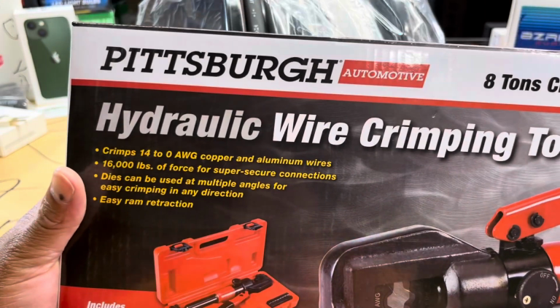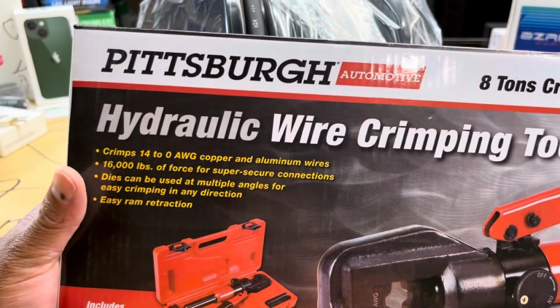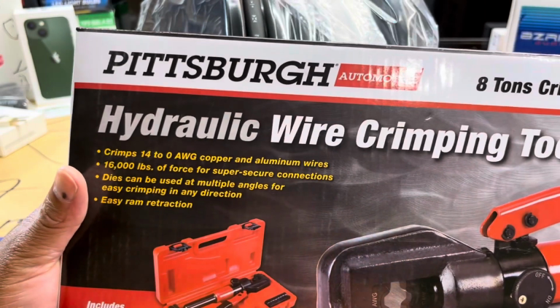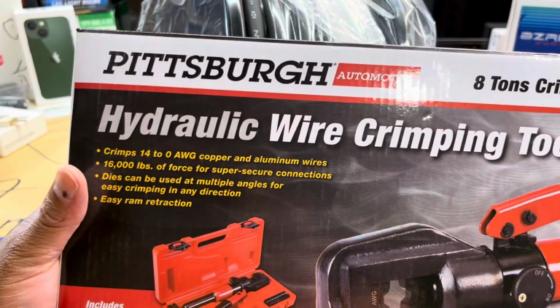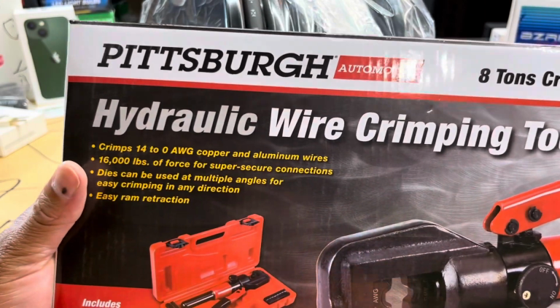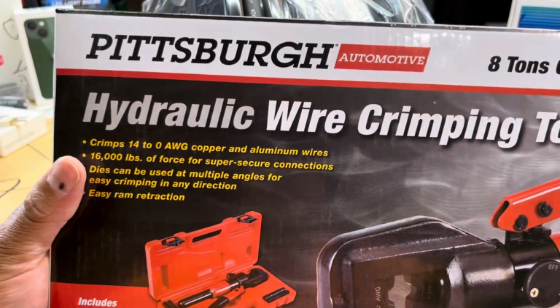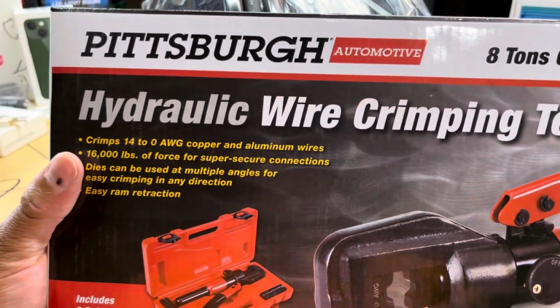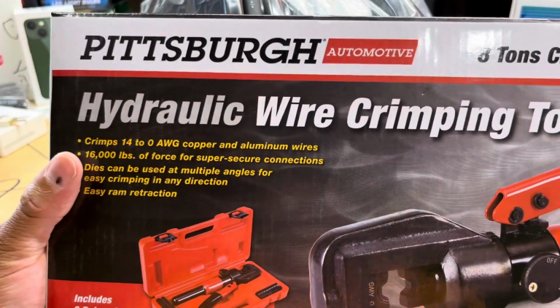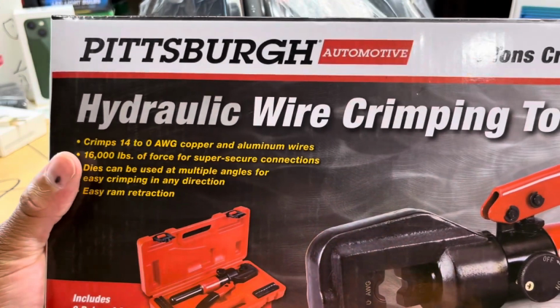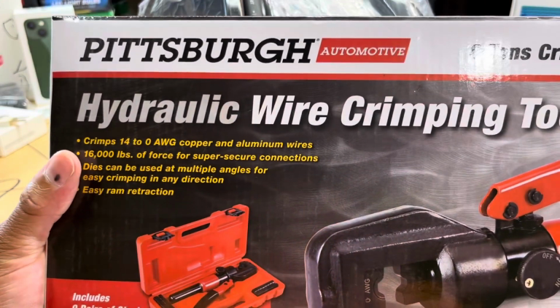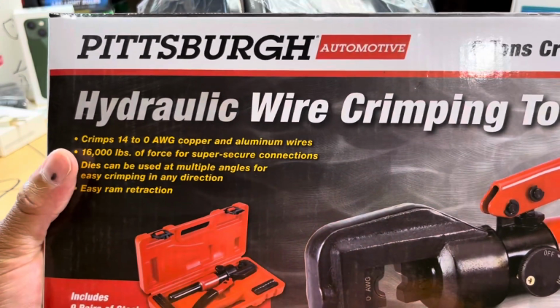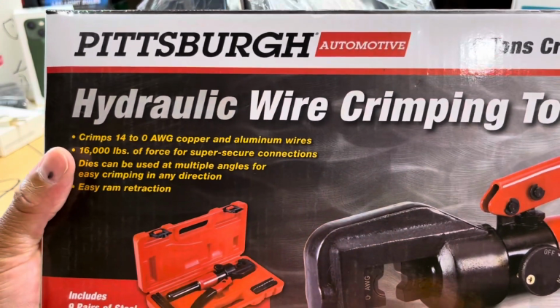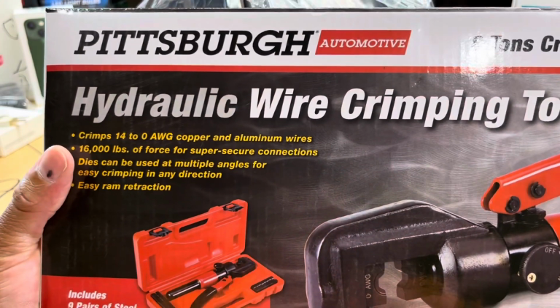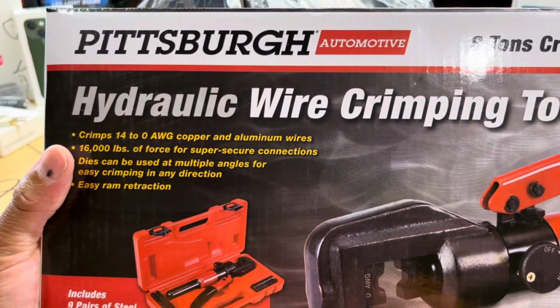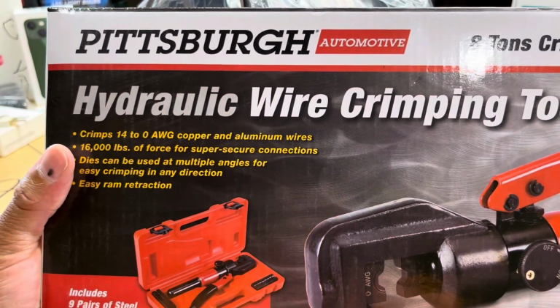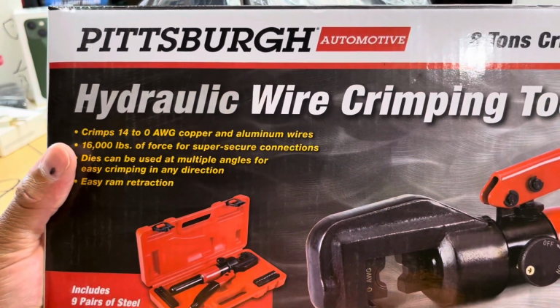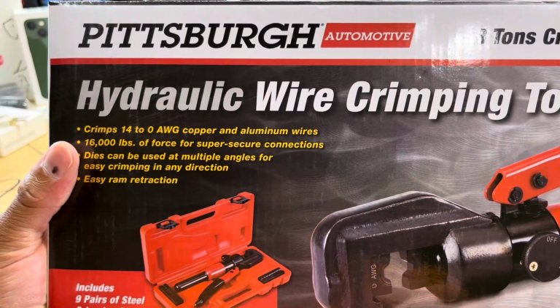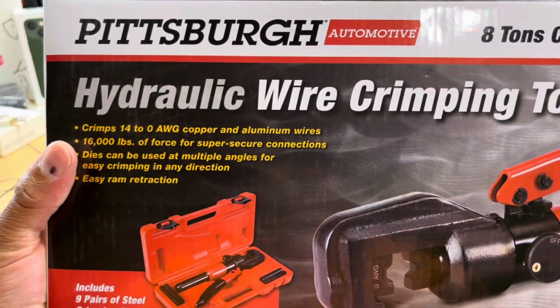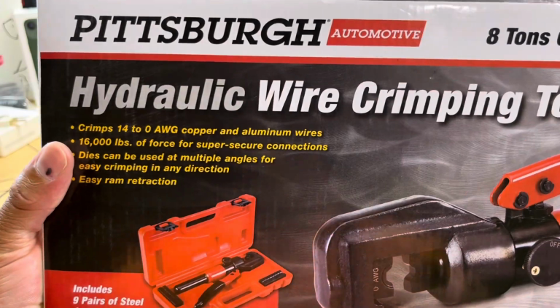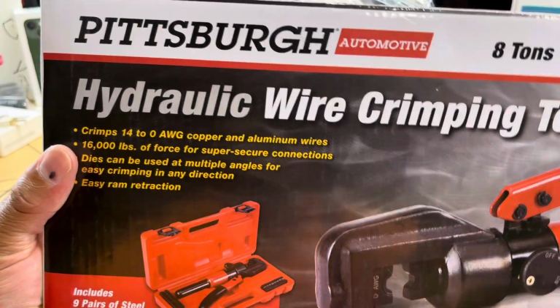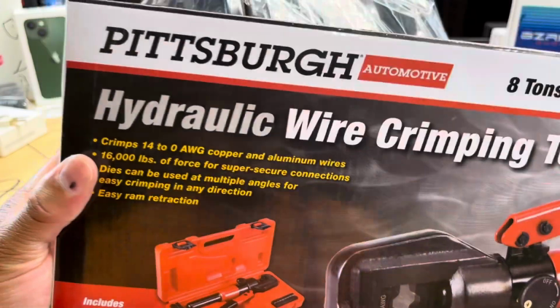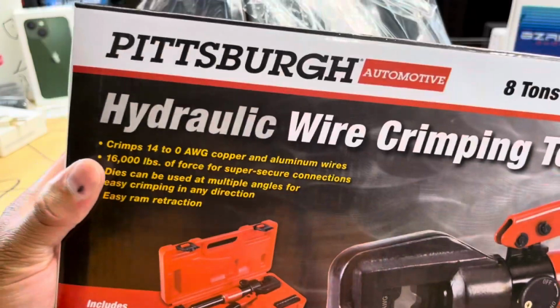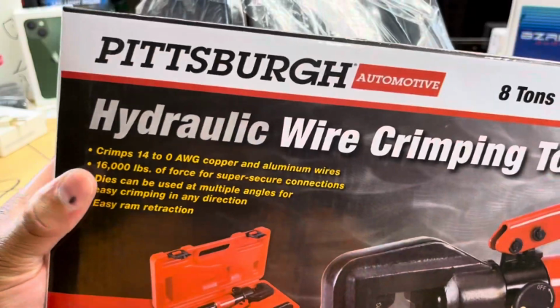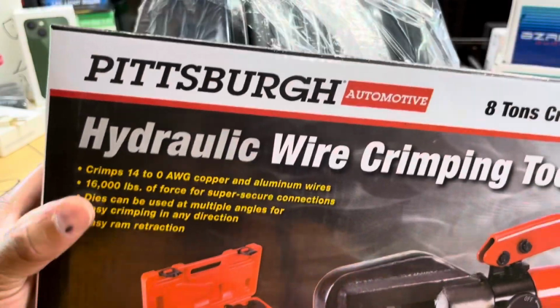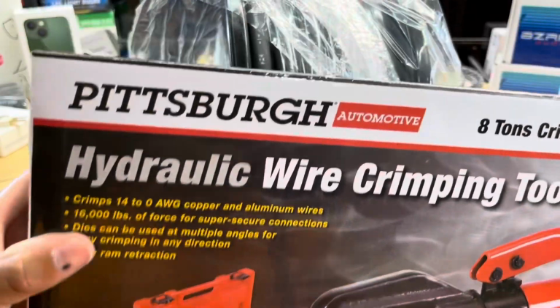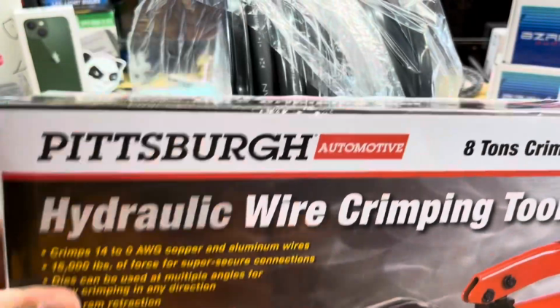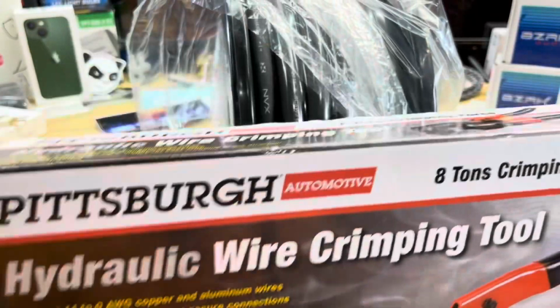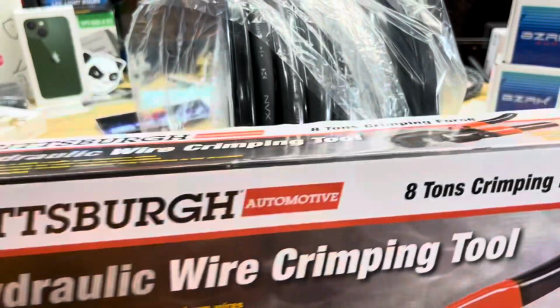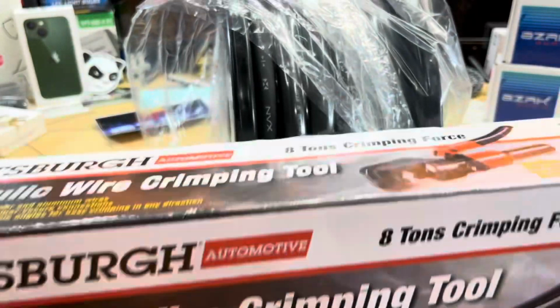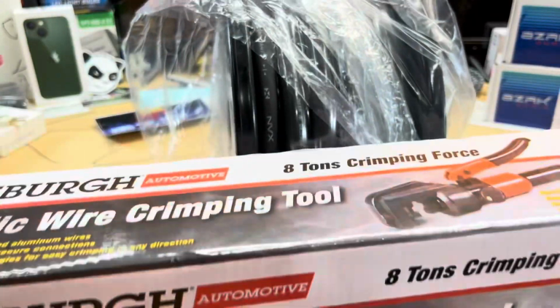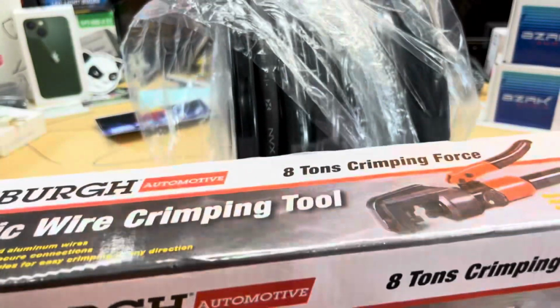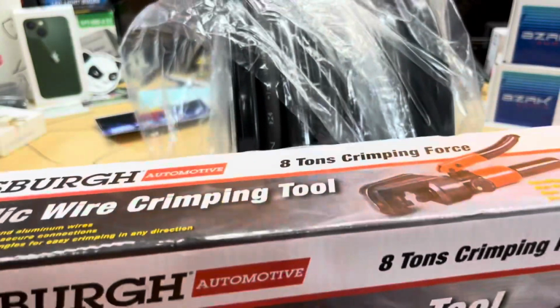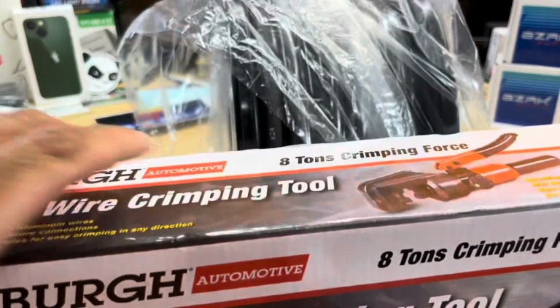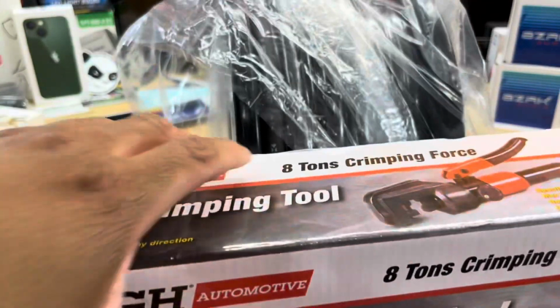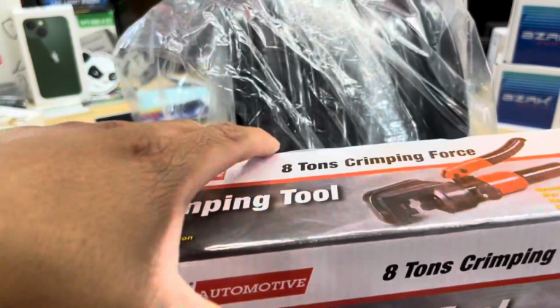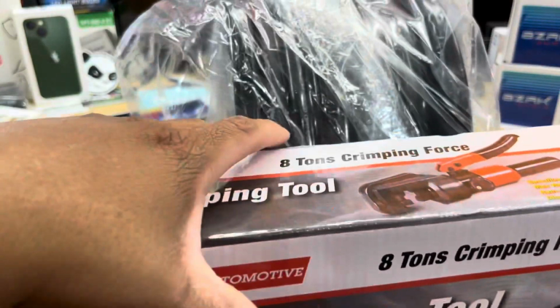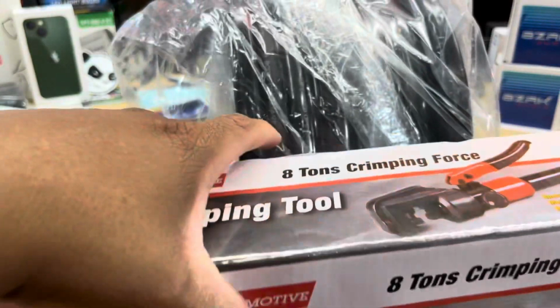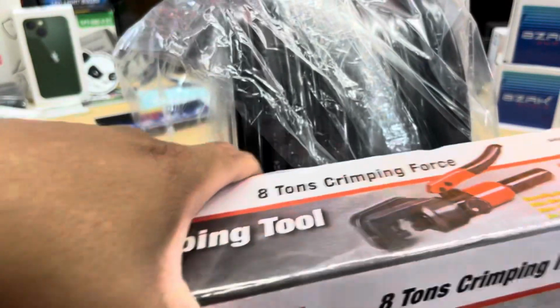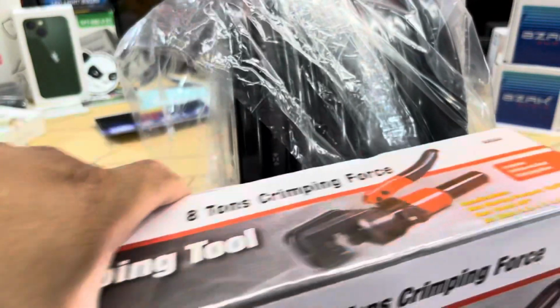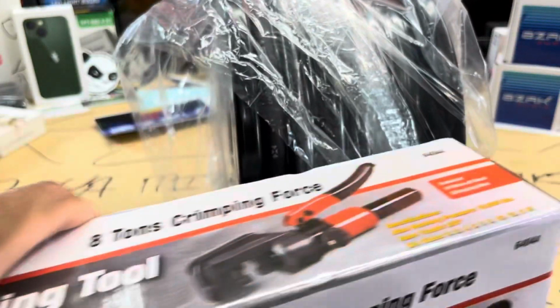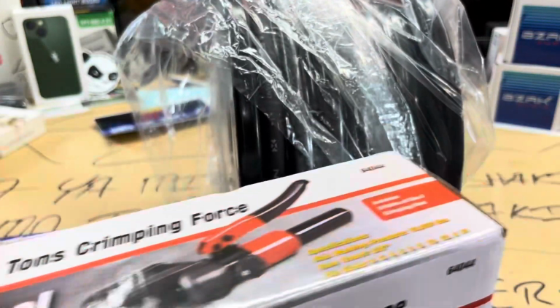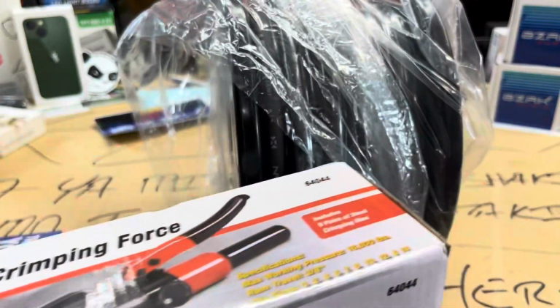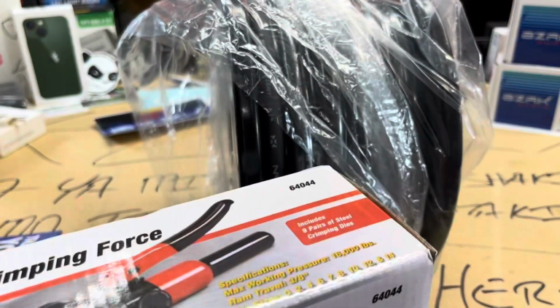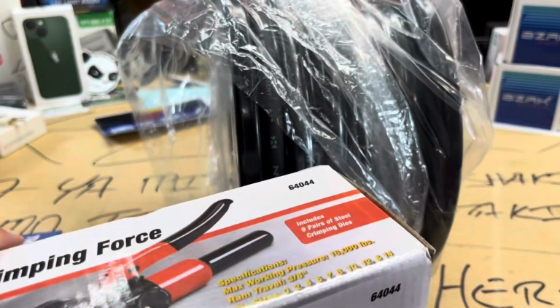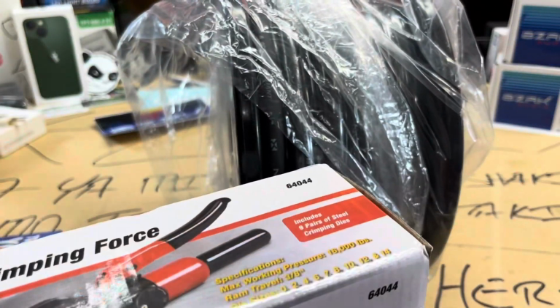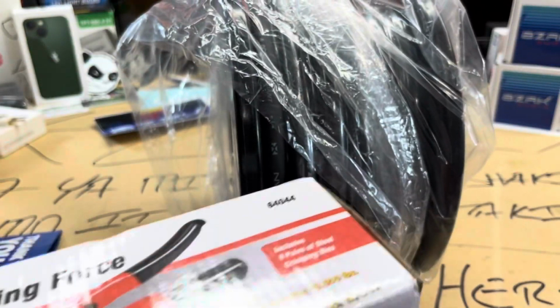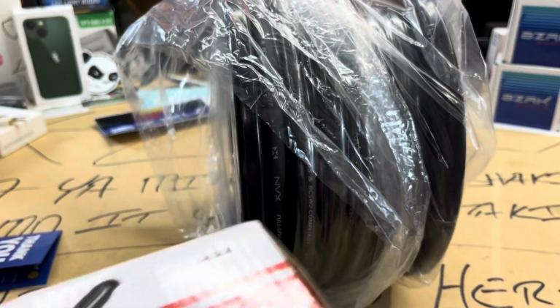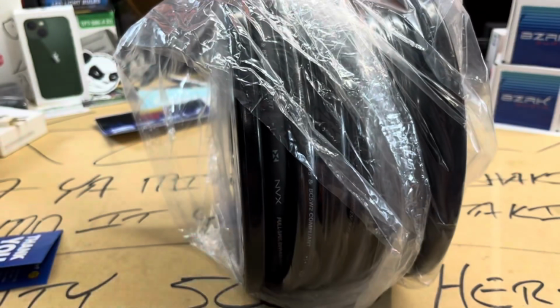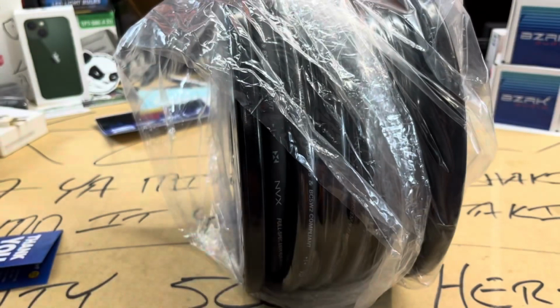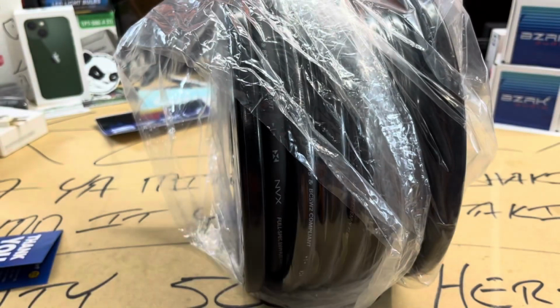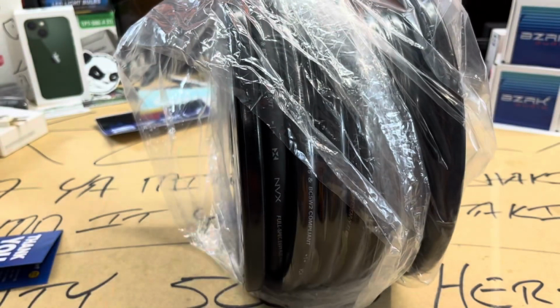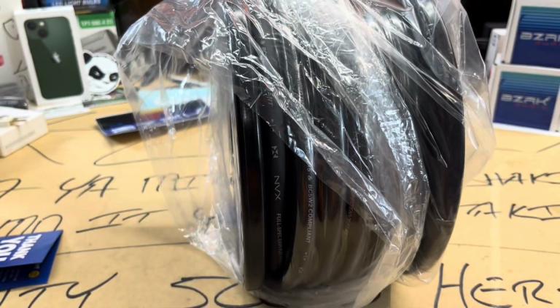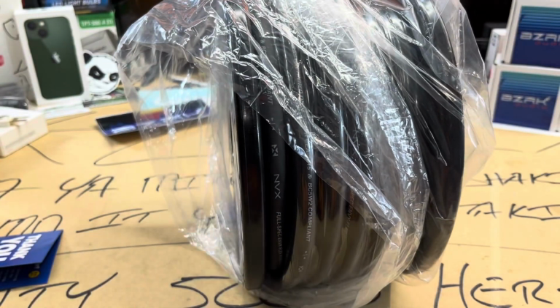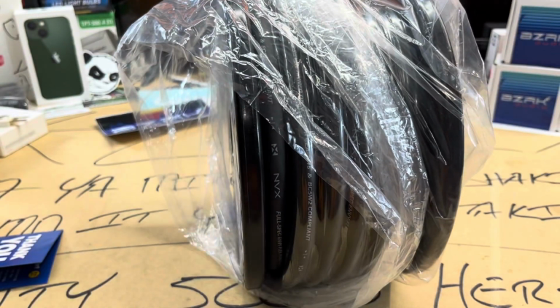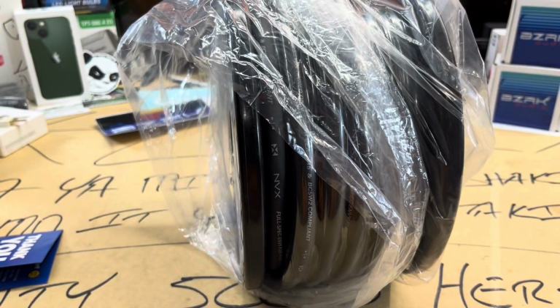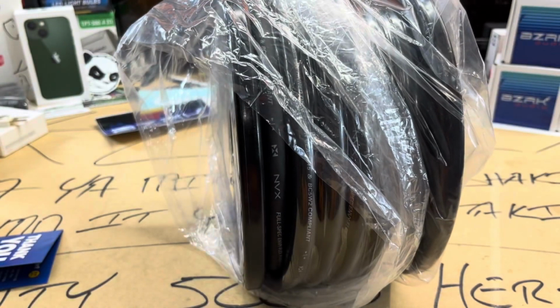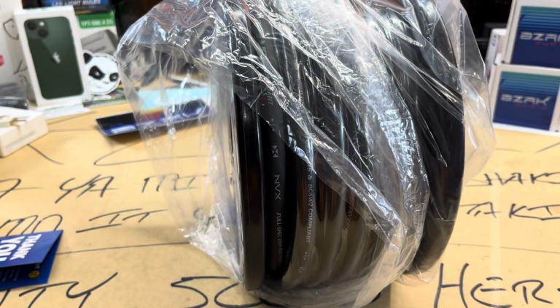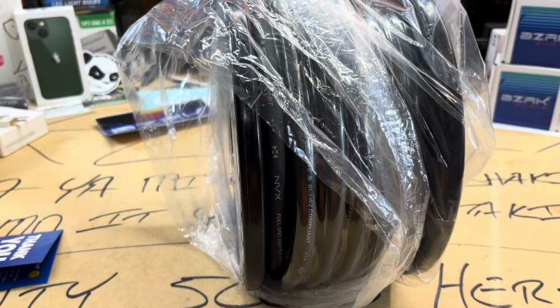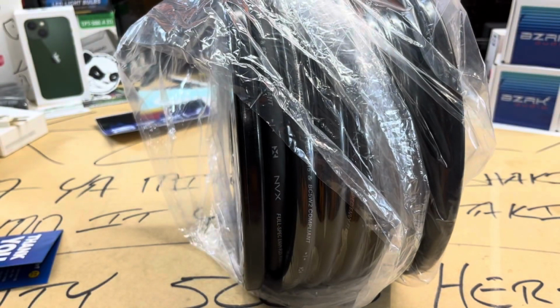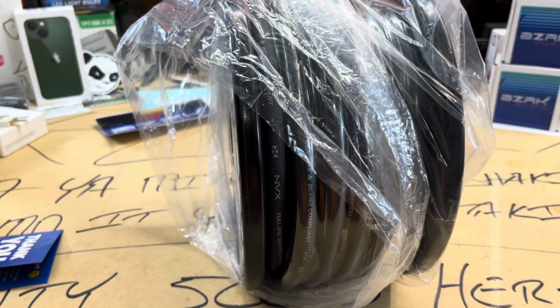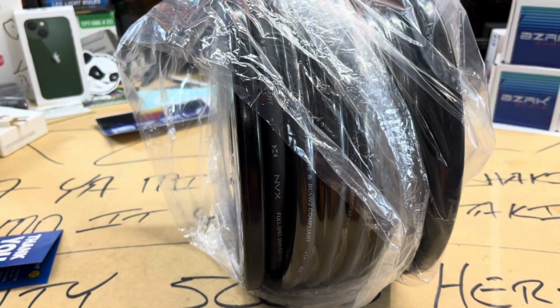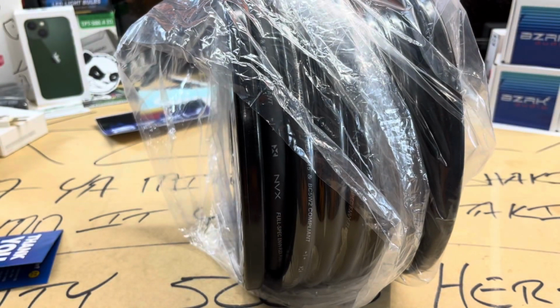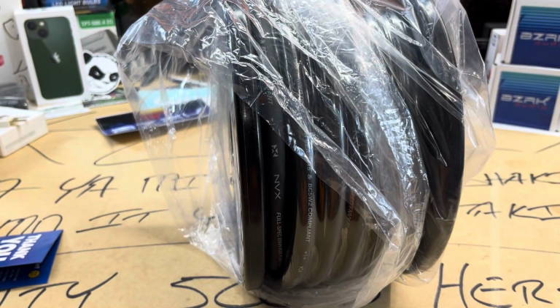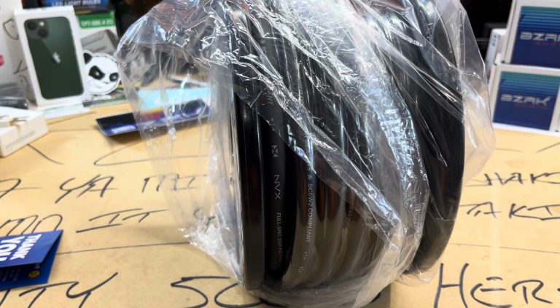But for these zero gauge options, this Pittsburgh from Harbor Freight goes up to zero gauge, so it should work.